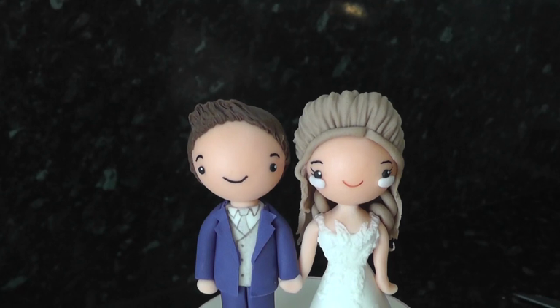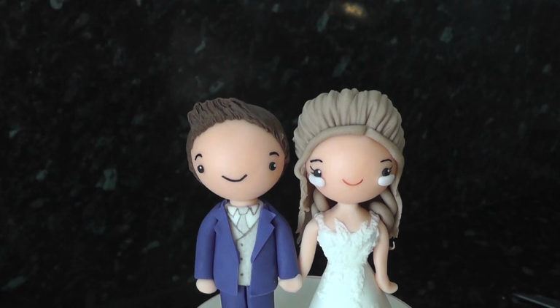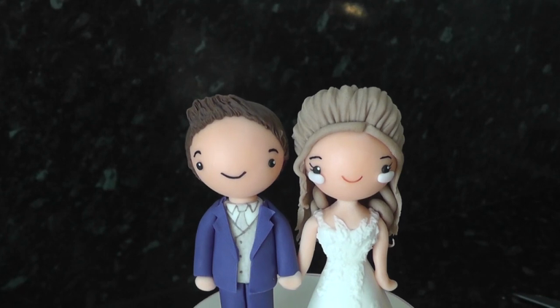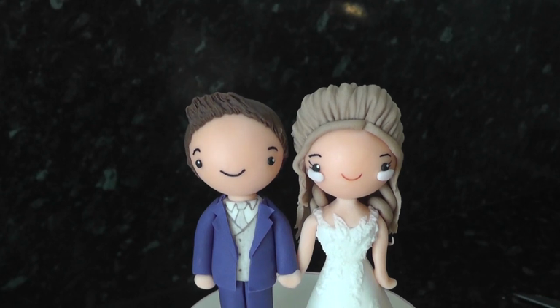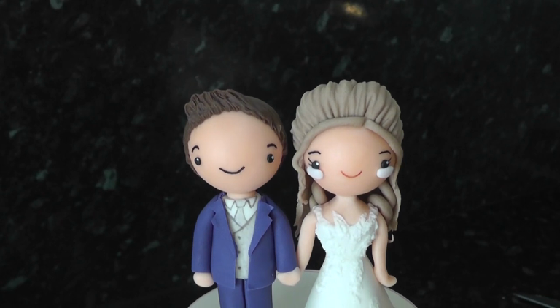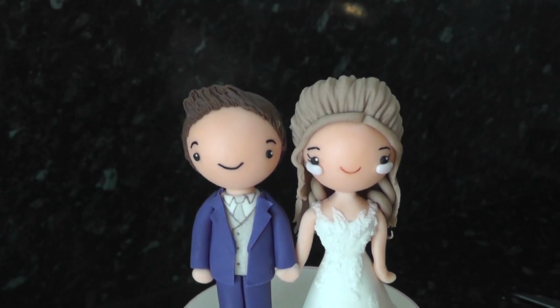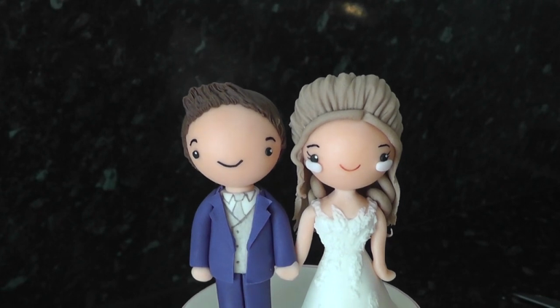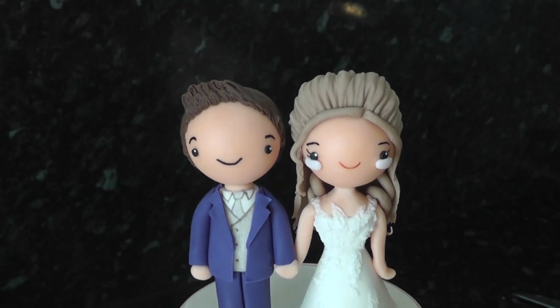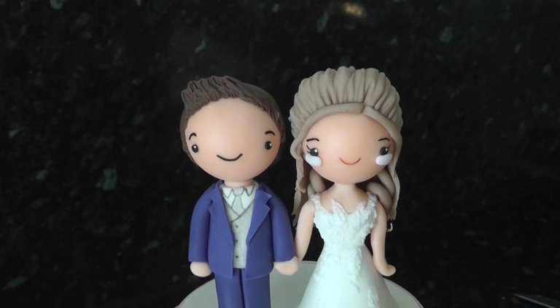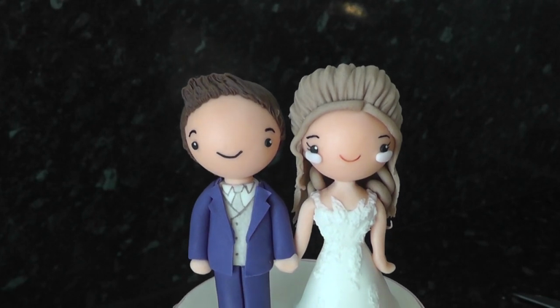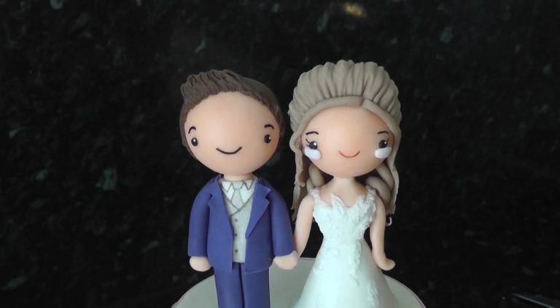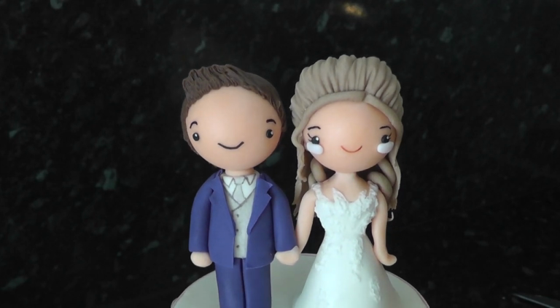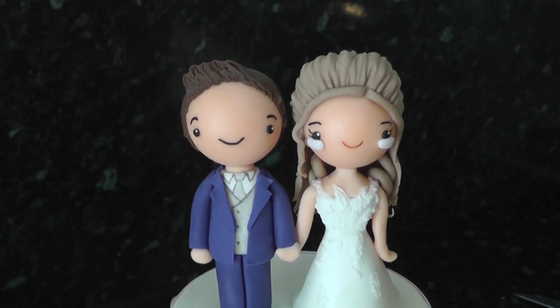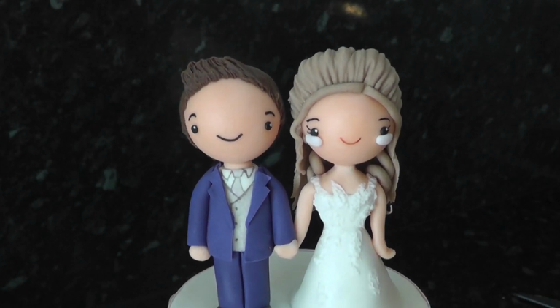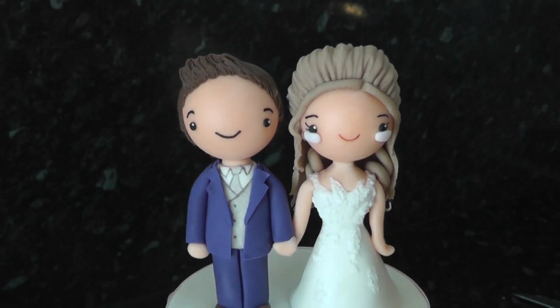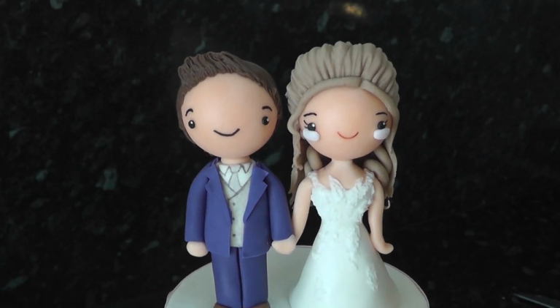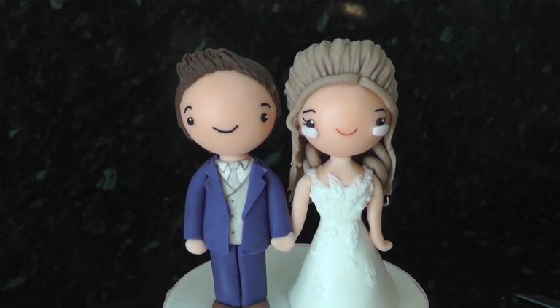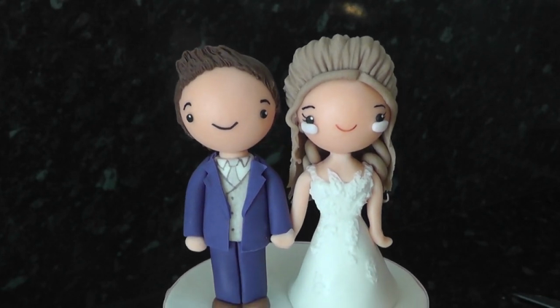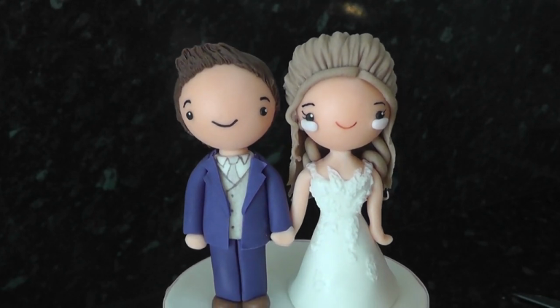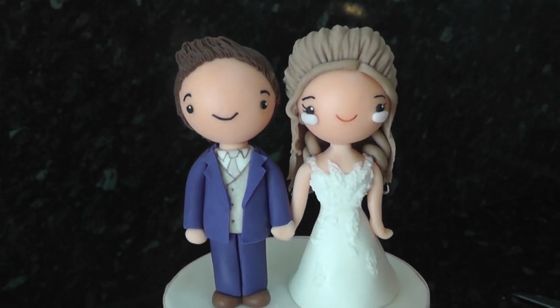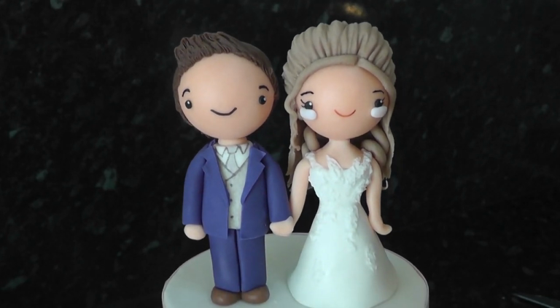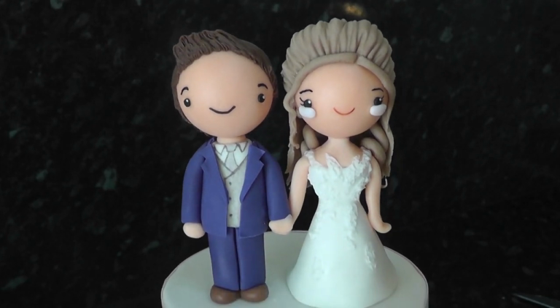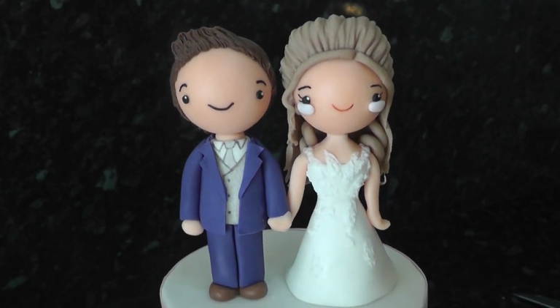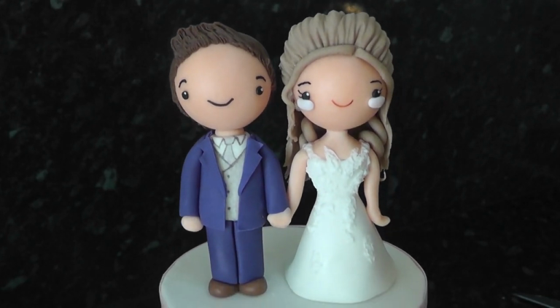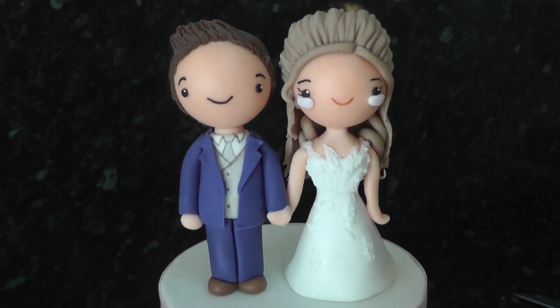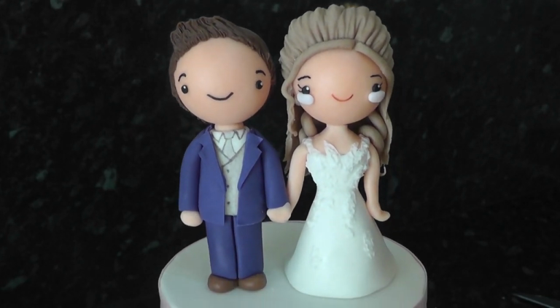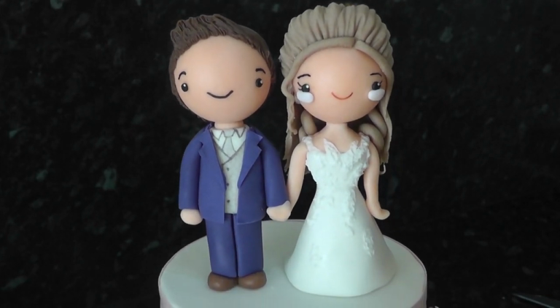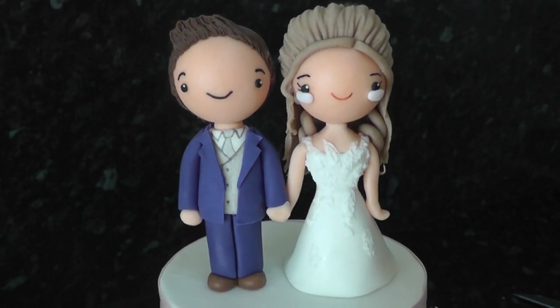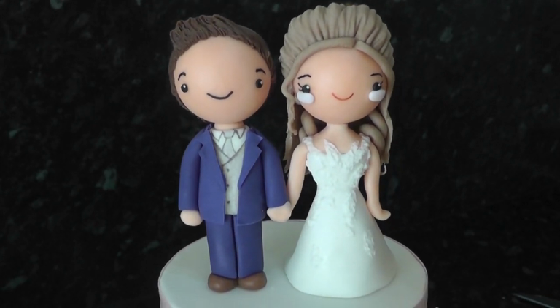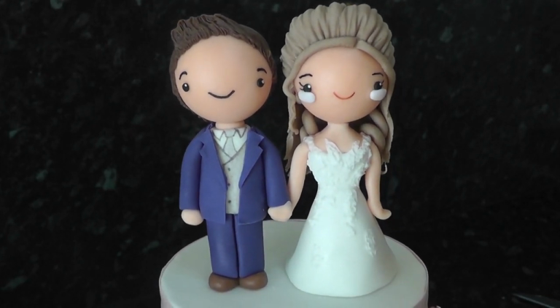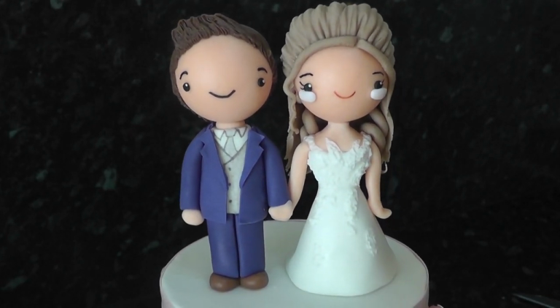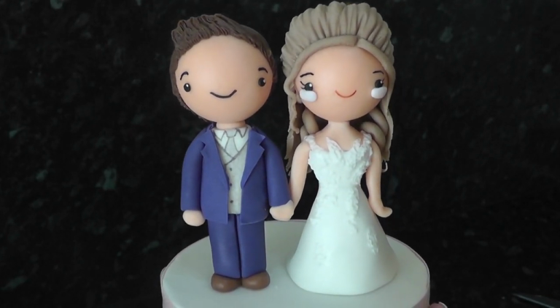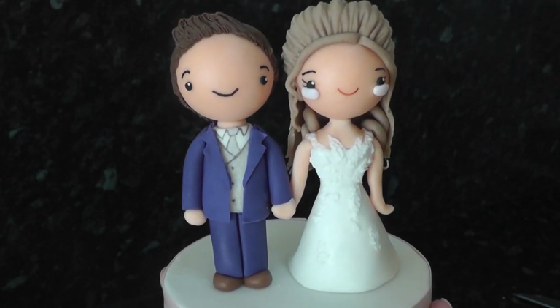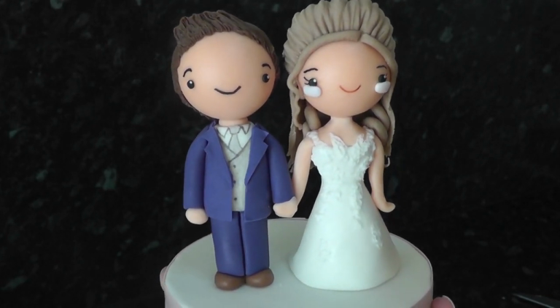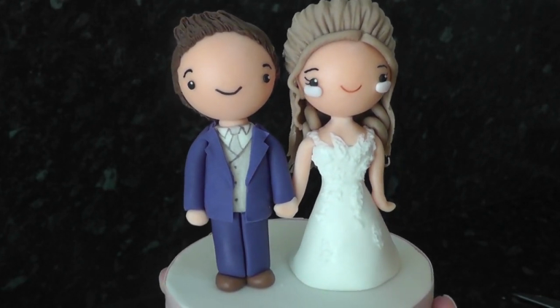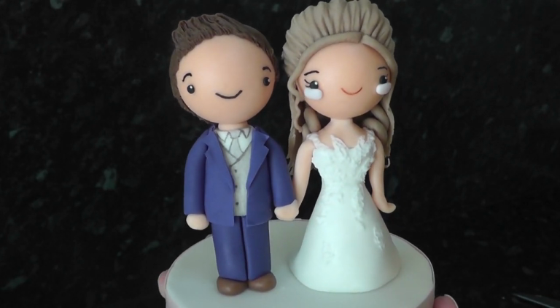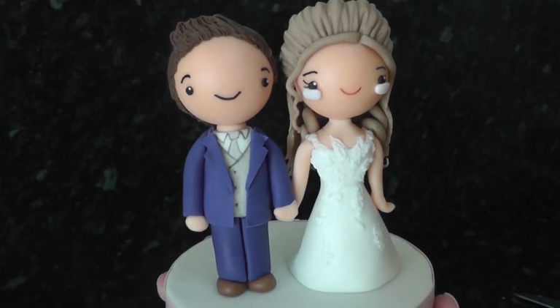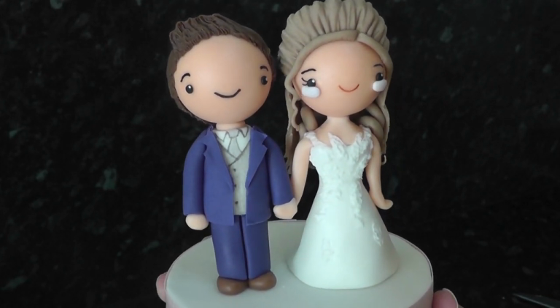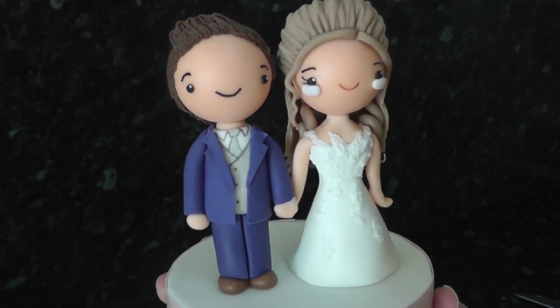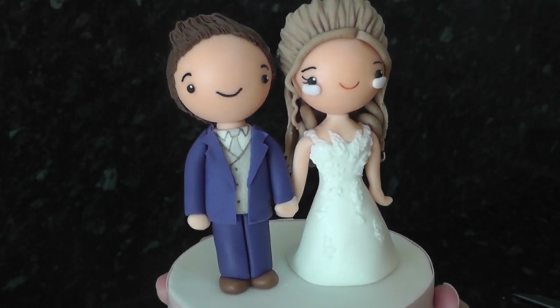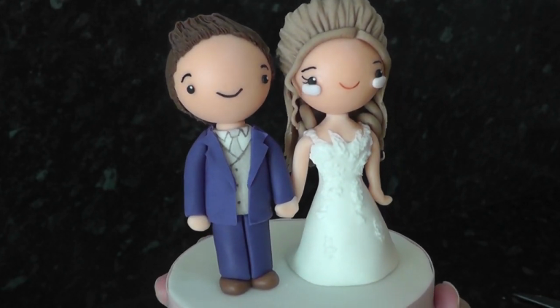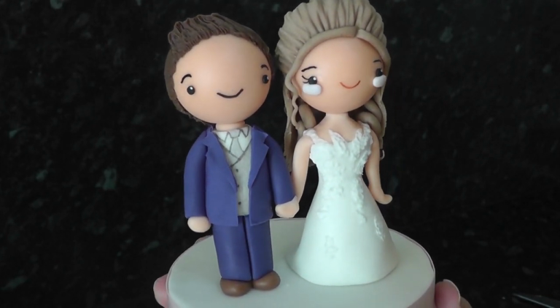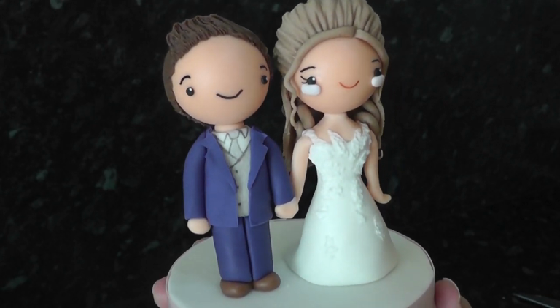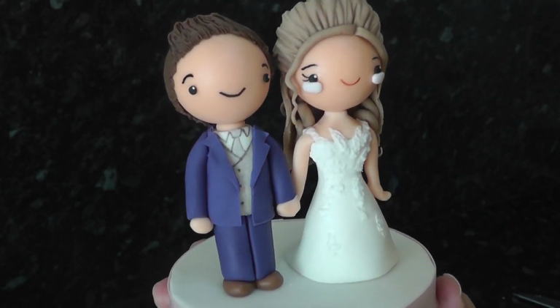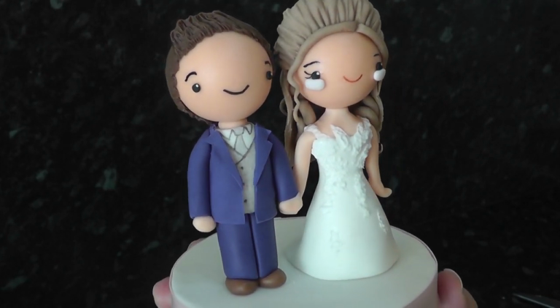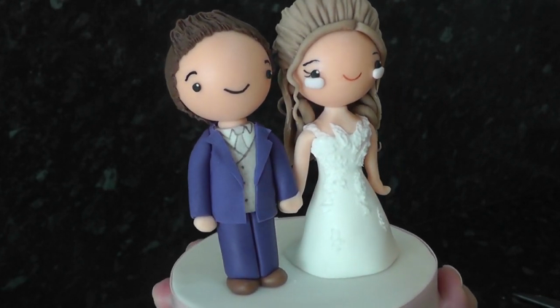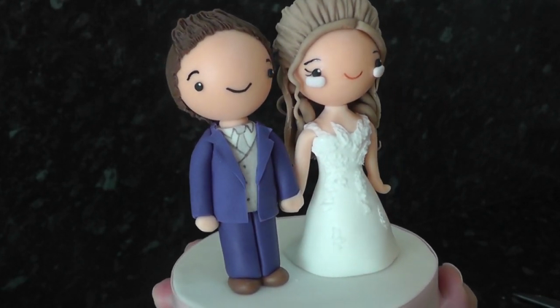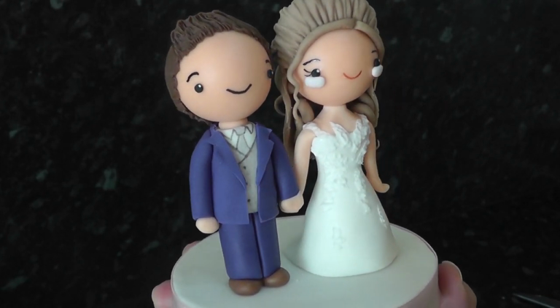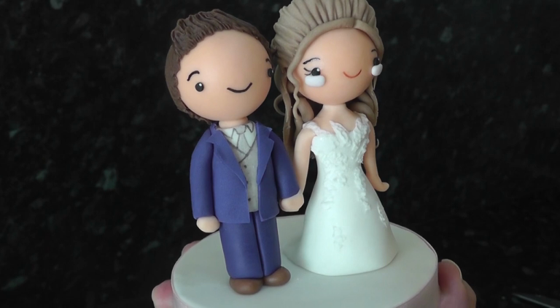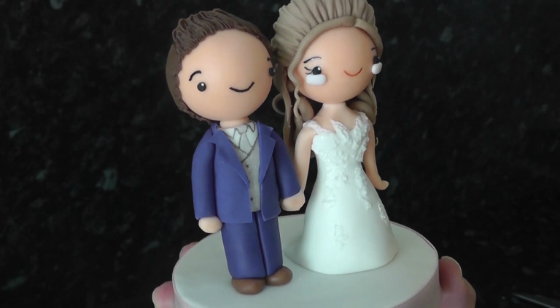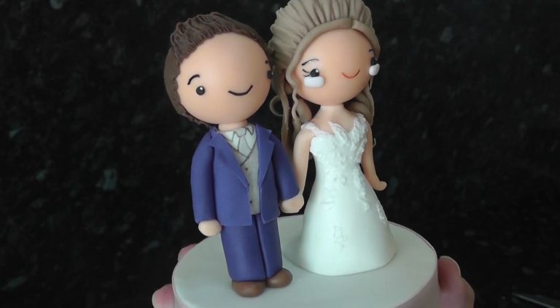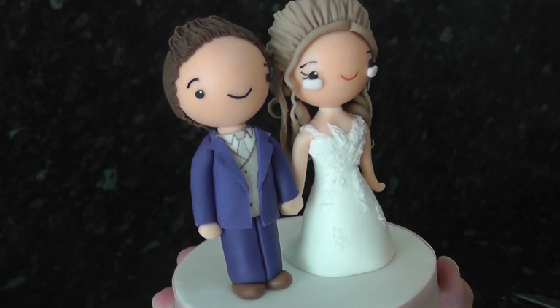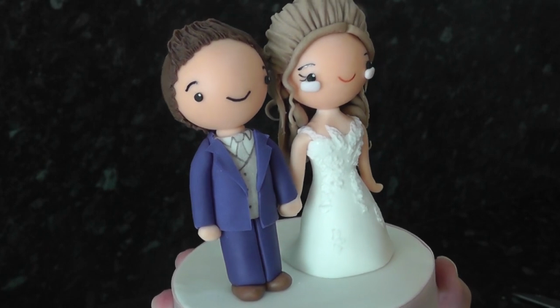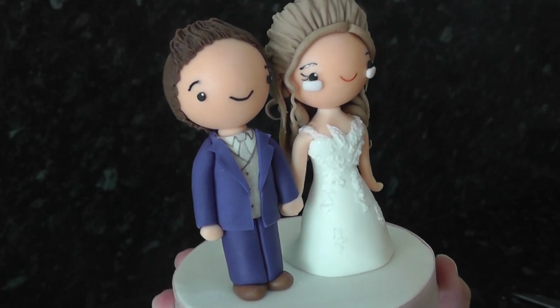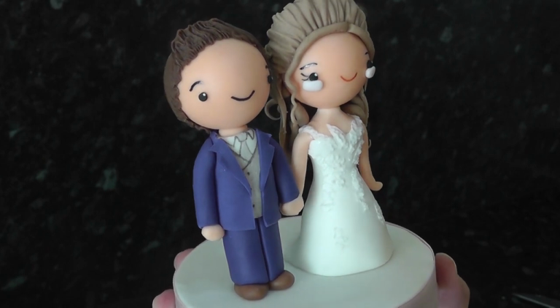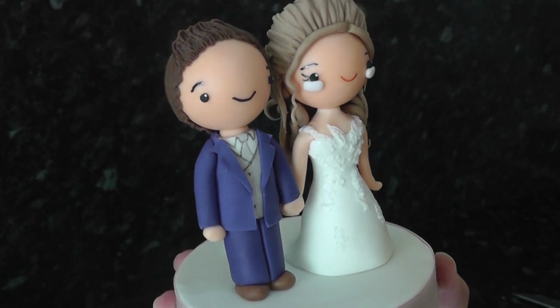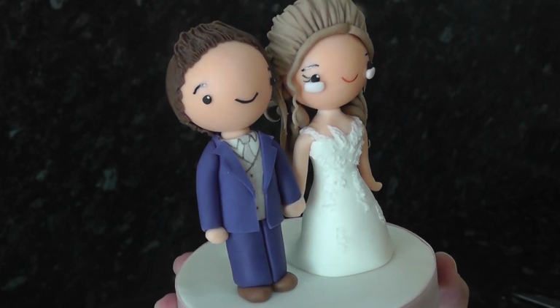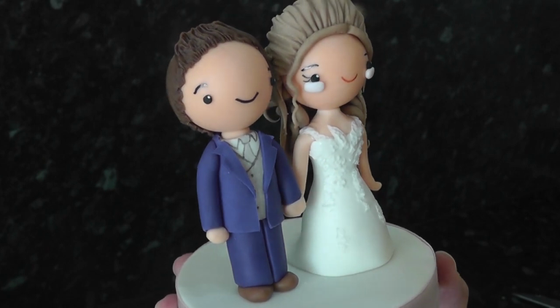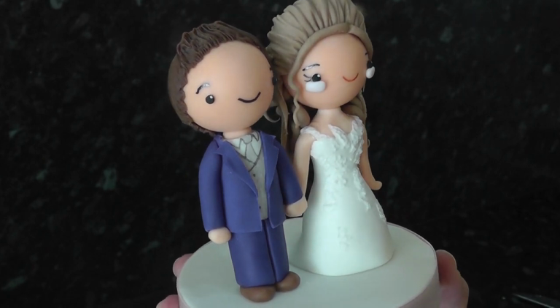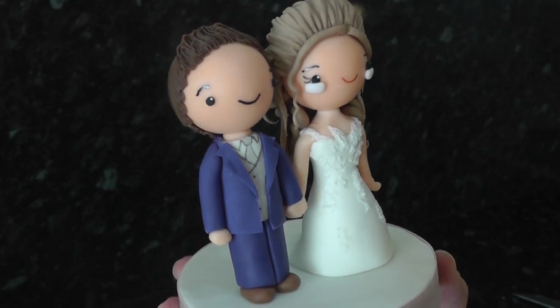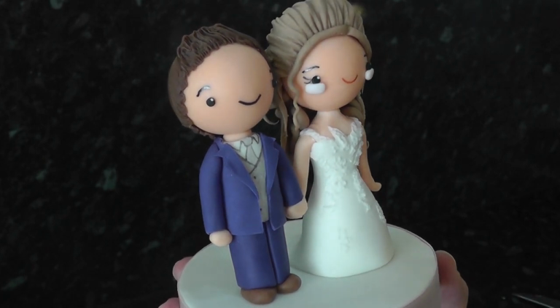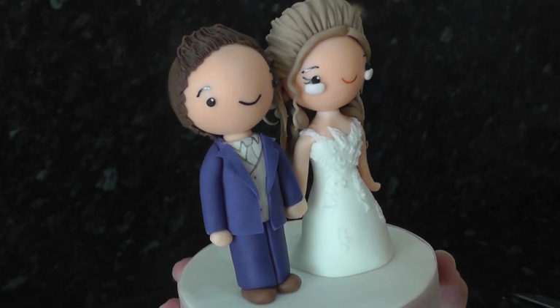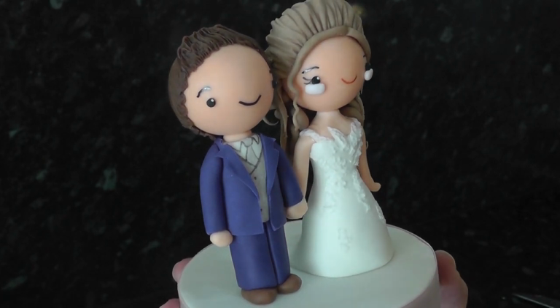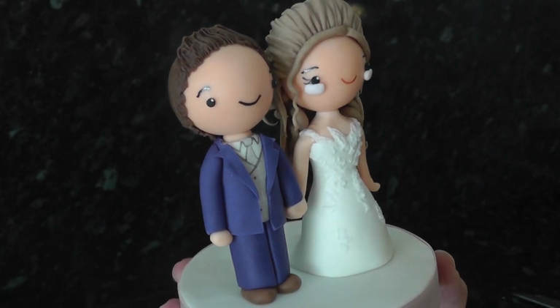Hey guys, this week we create a kawaii style cute bride and groom topper for a wedding cake or a keepsake.